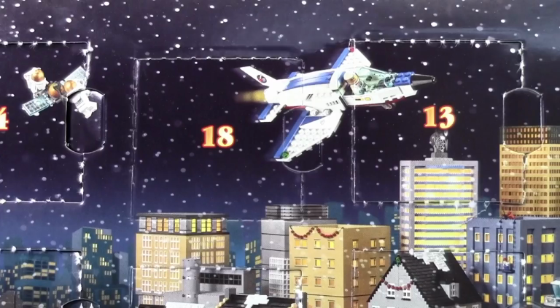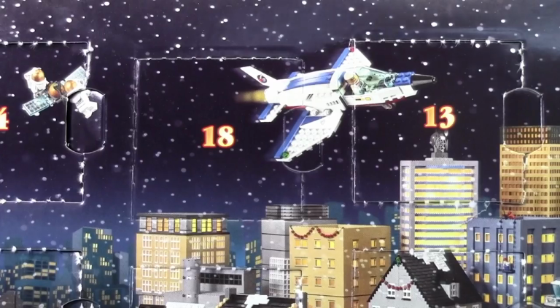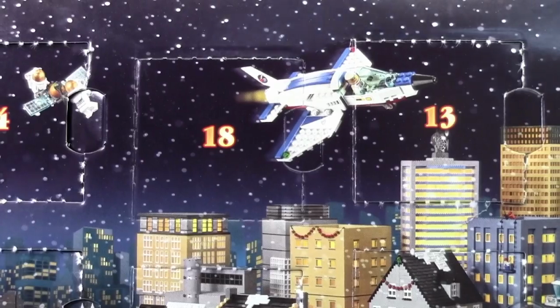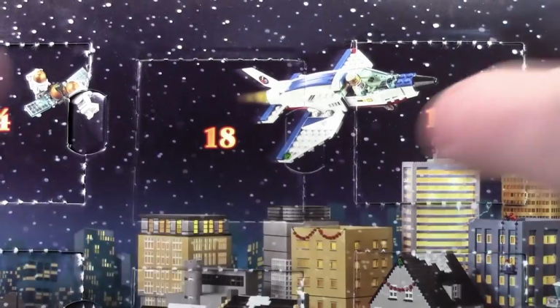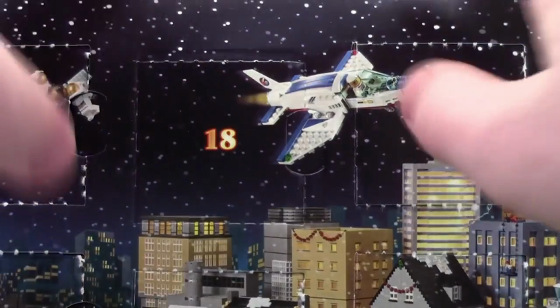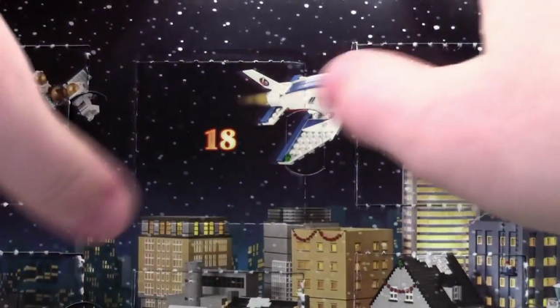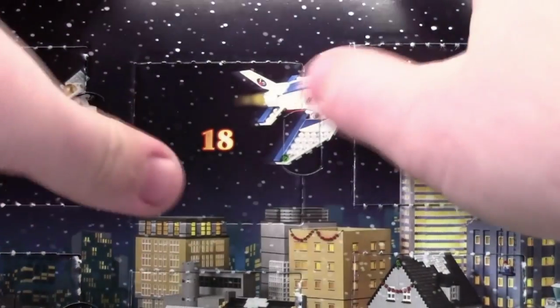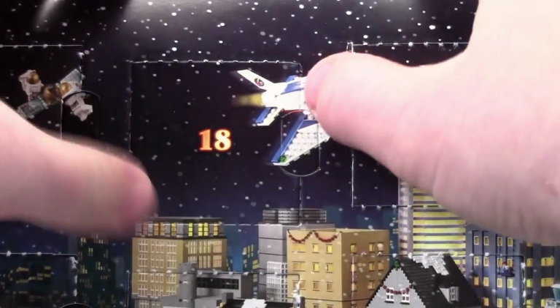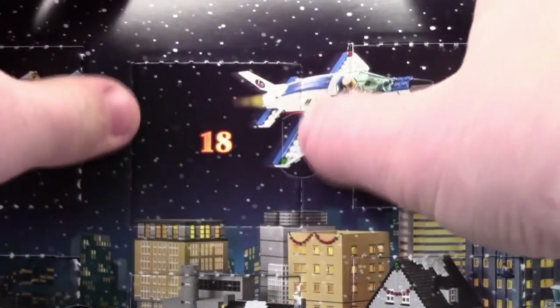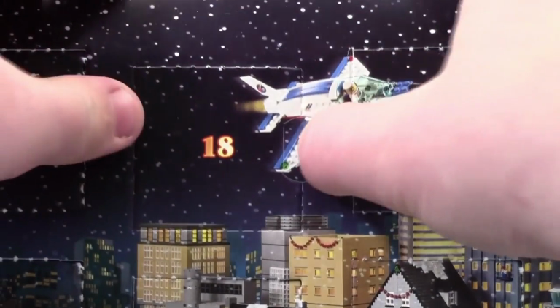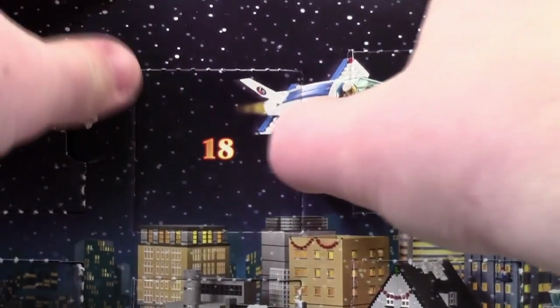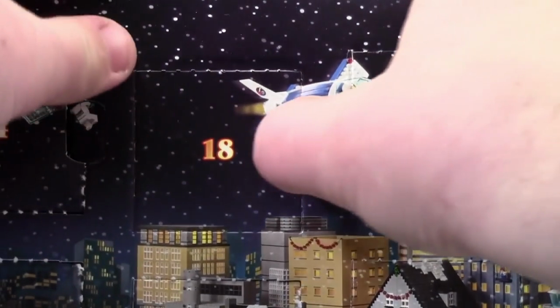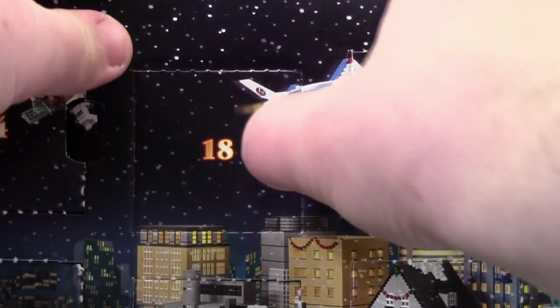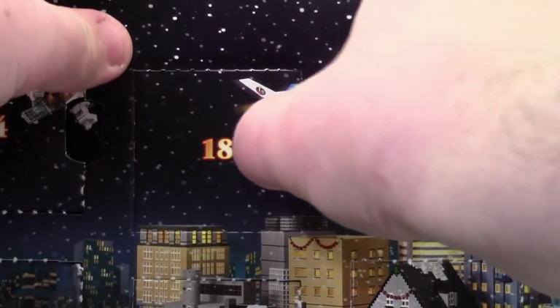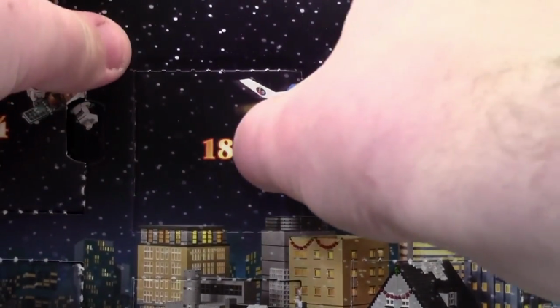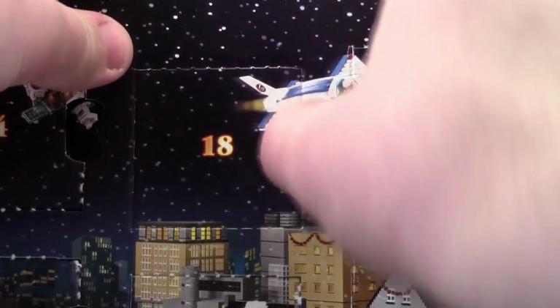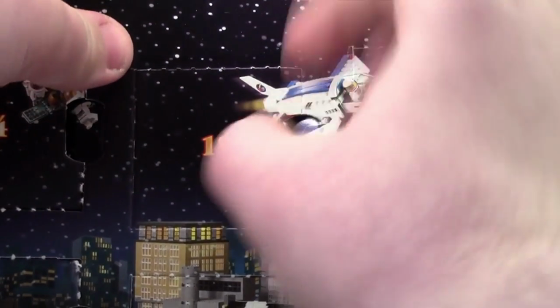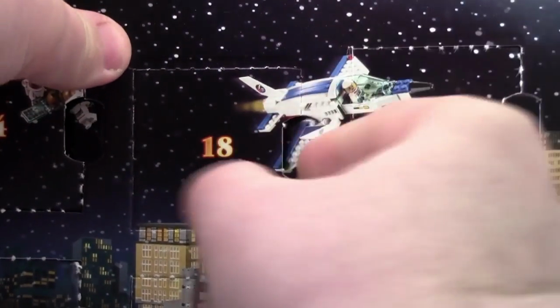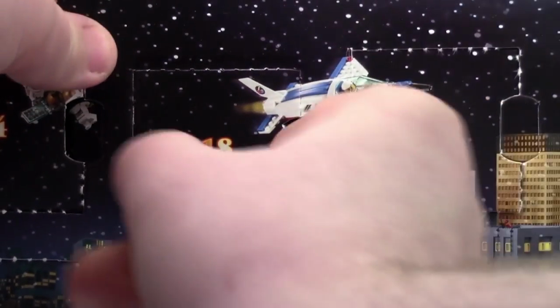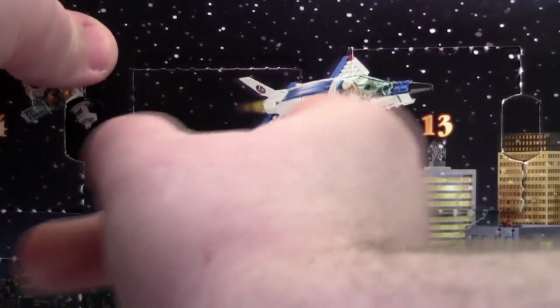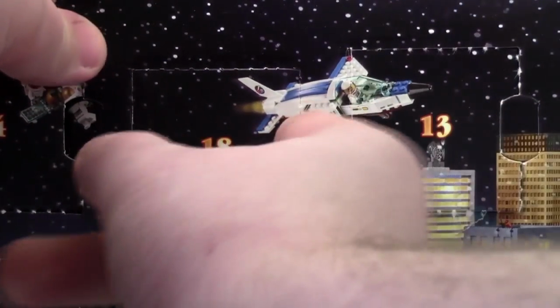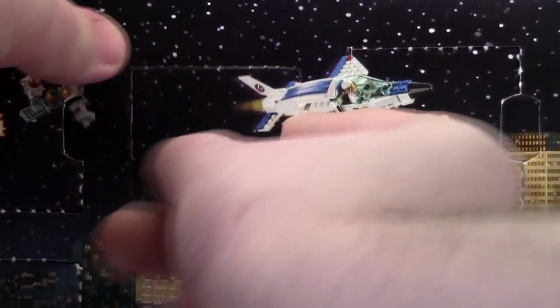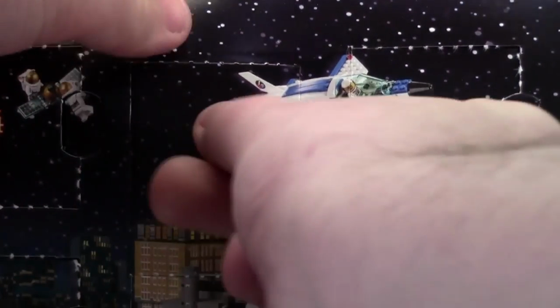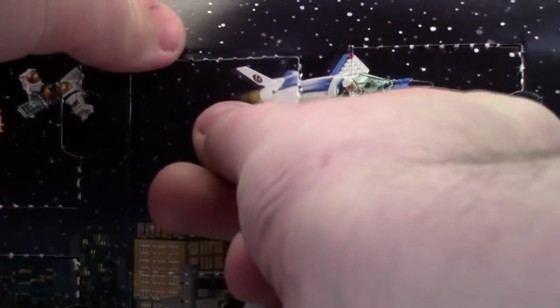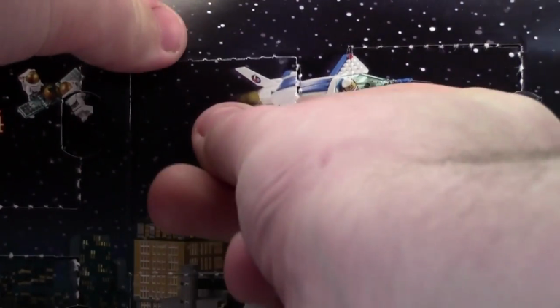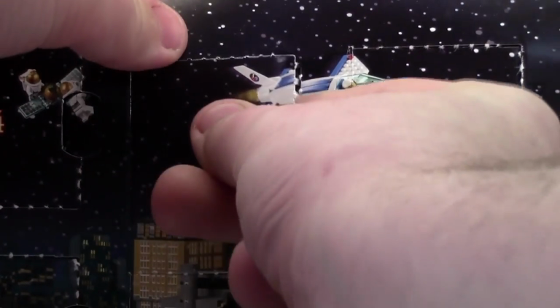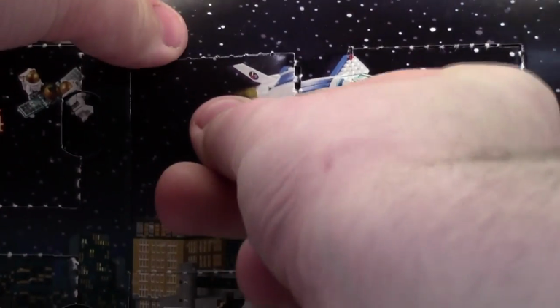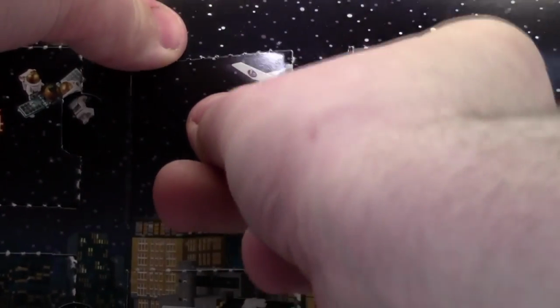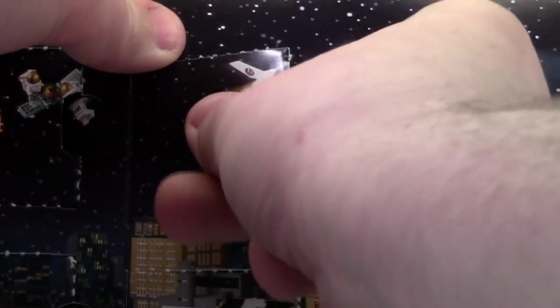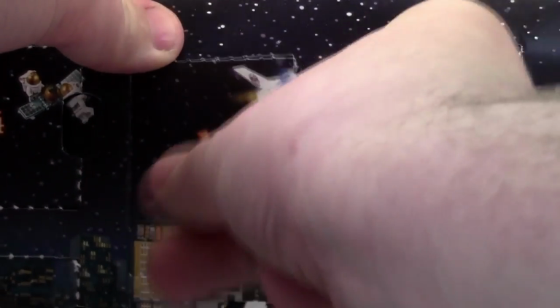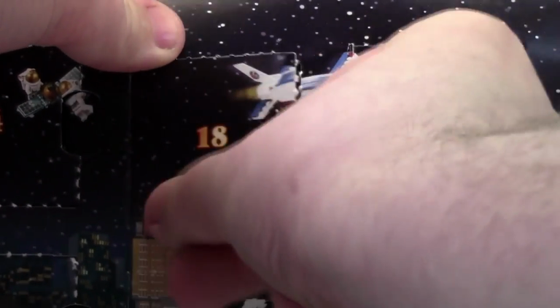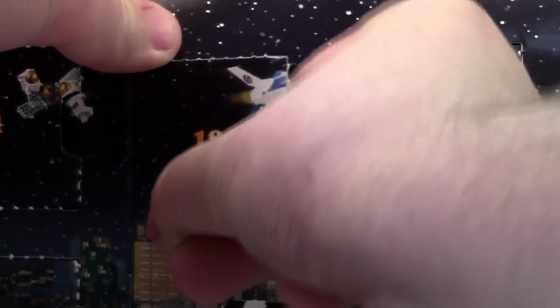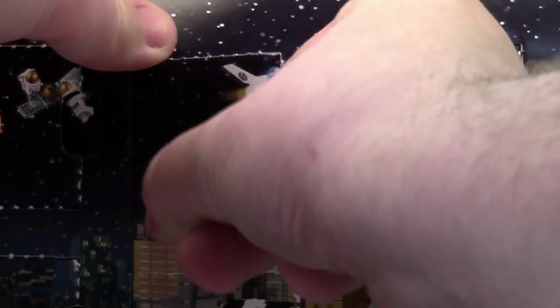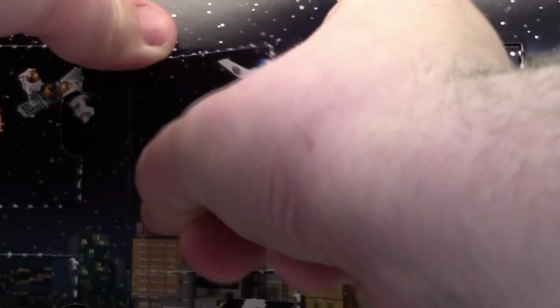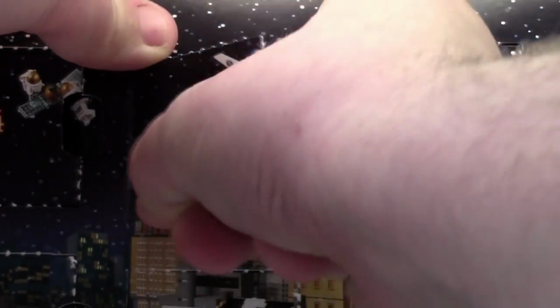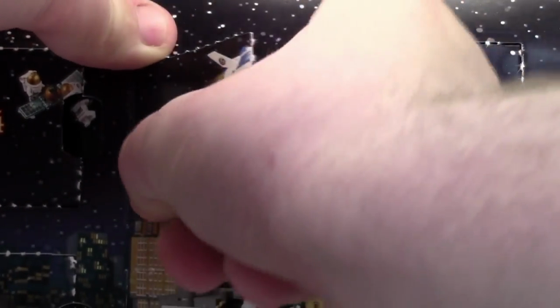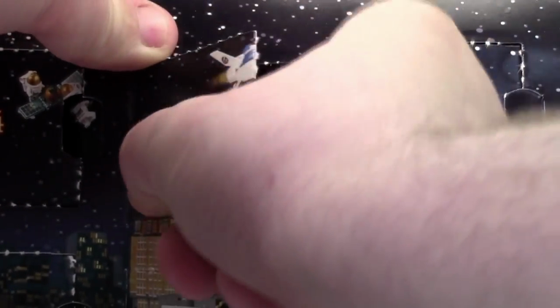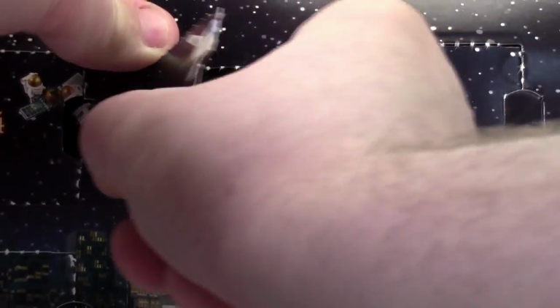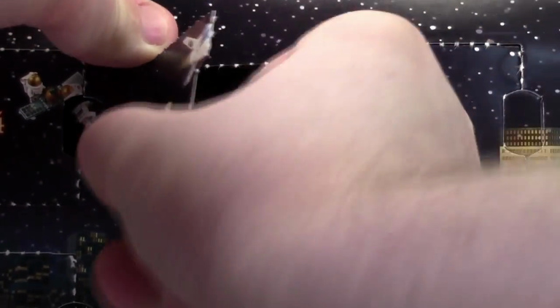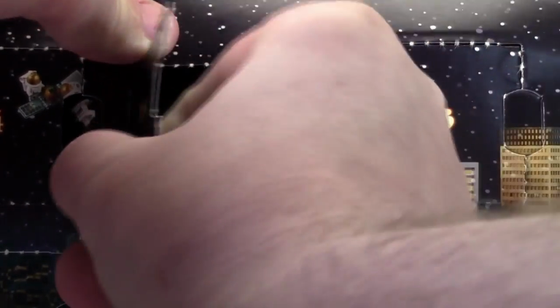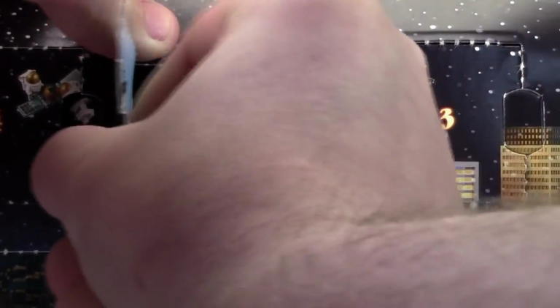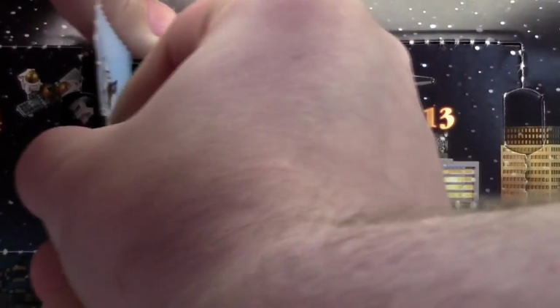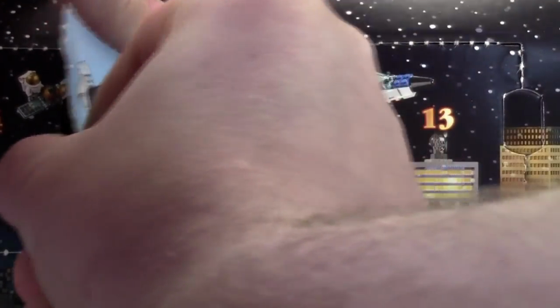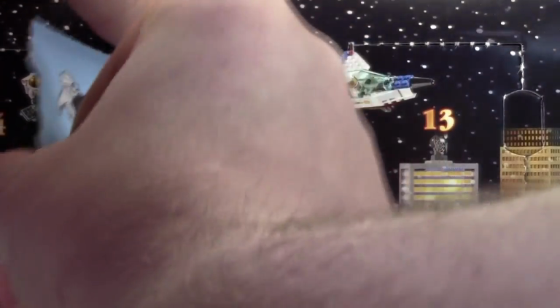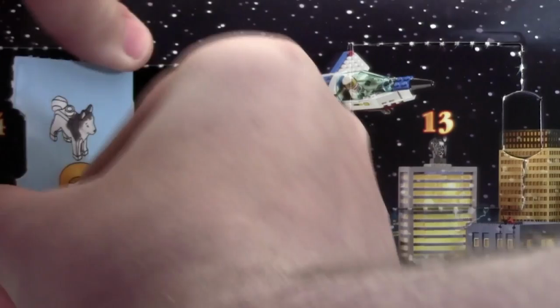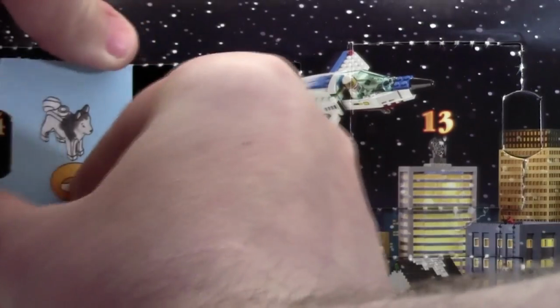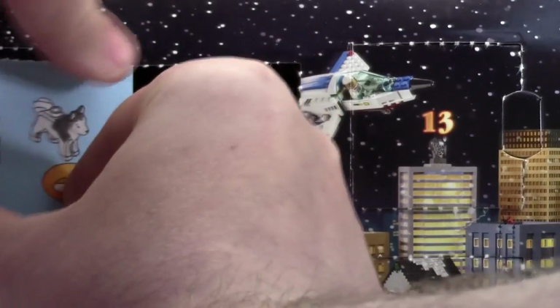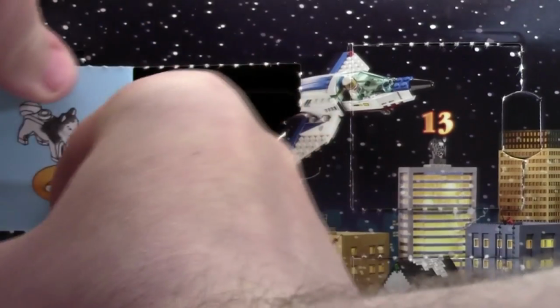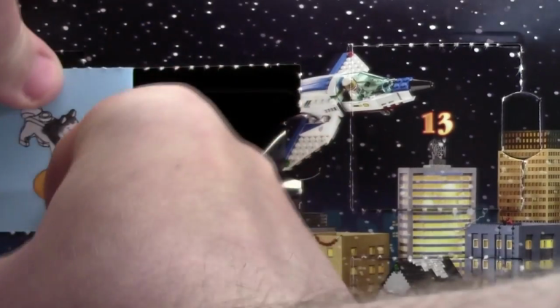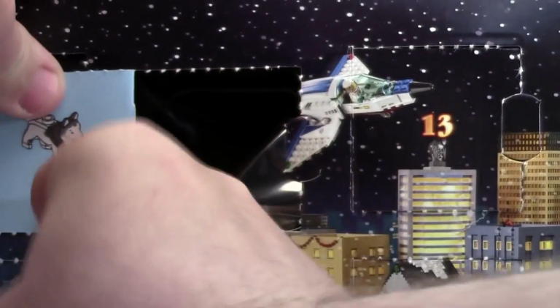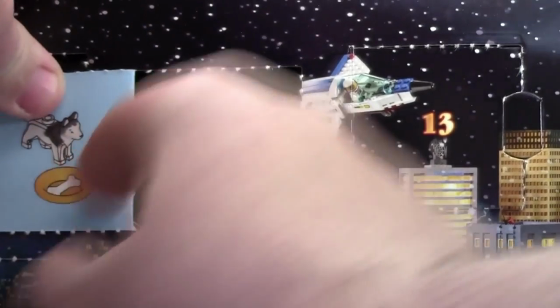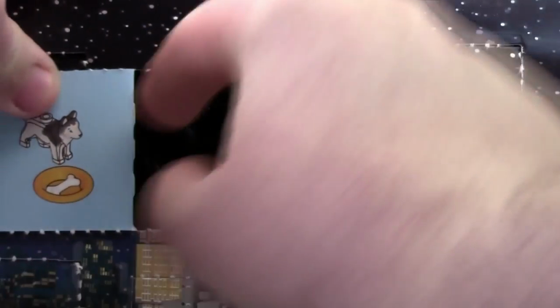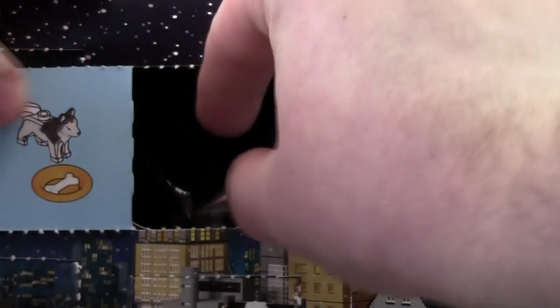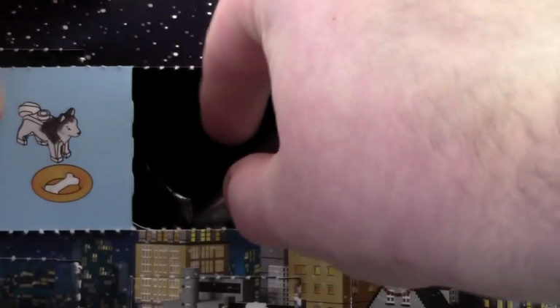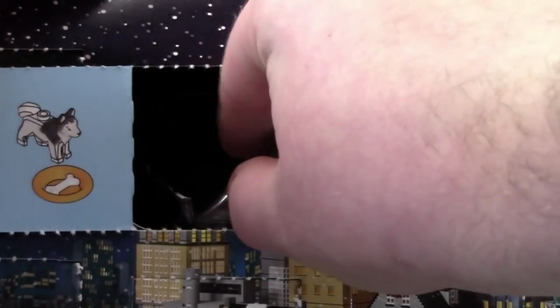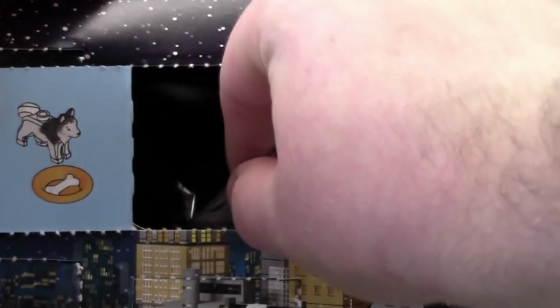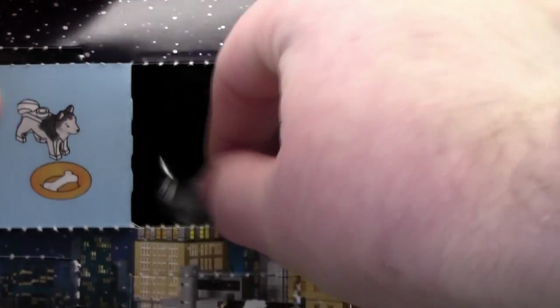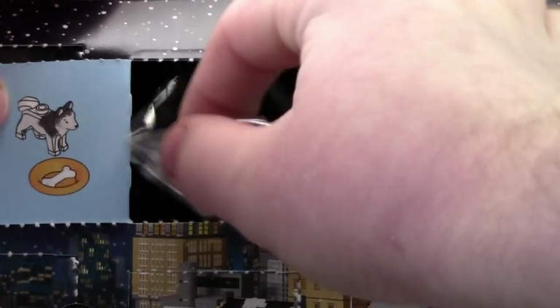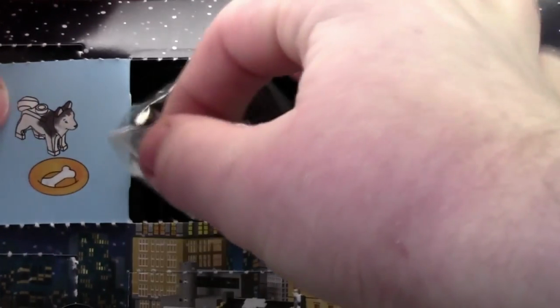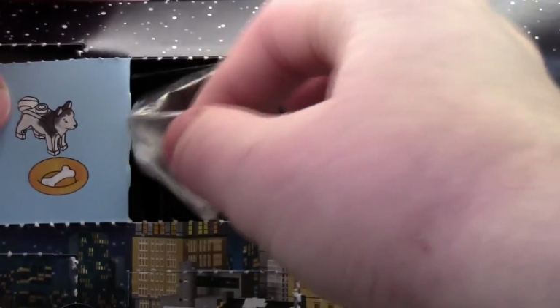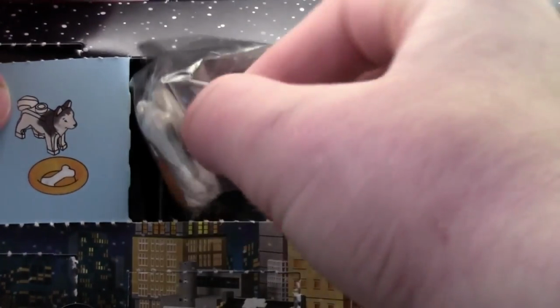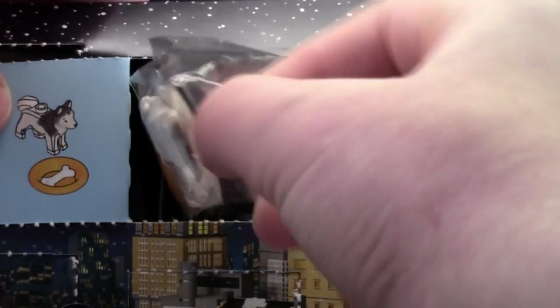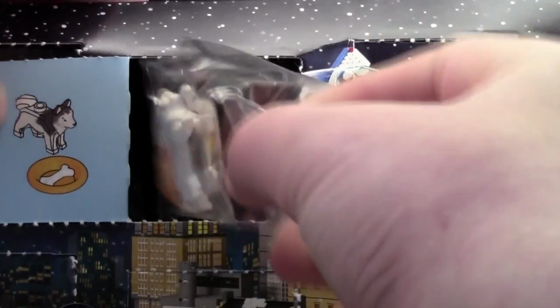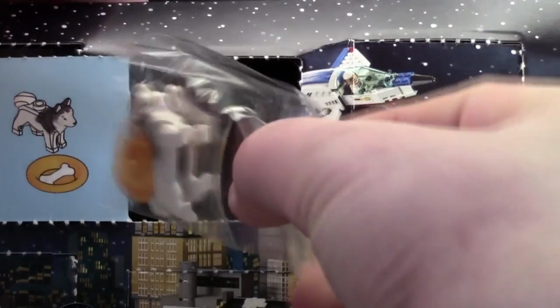Hey everybody, BrickLover18 here today with day number 18 of the LEGO City Advent Calendar 2015. Today we got a Husky Dog.